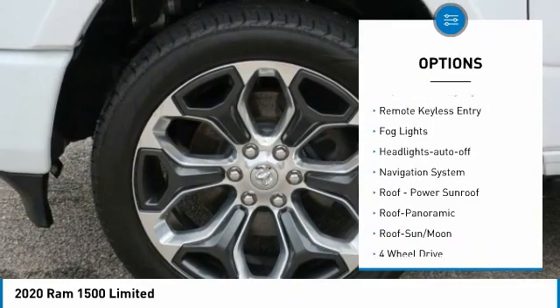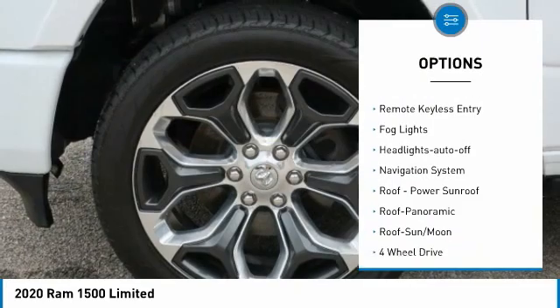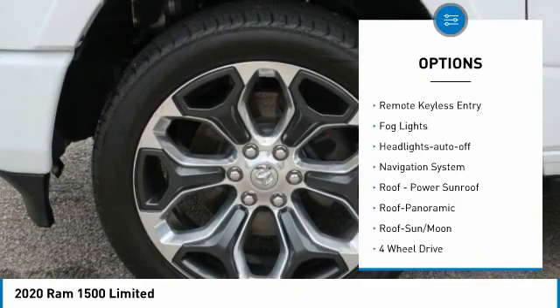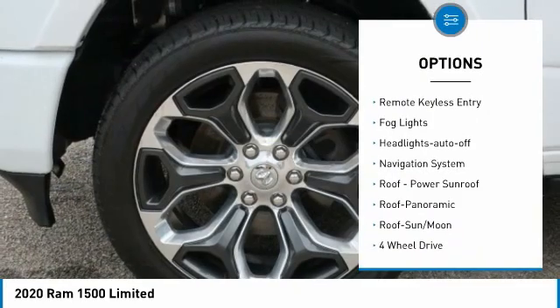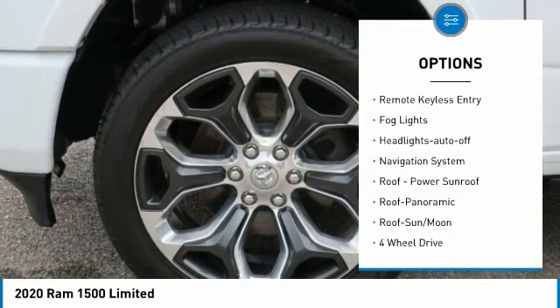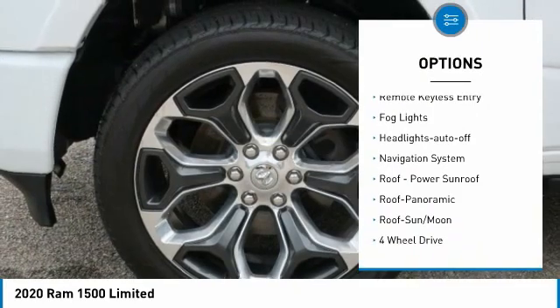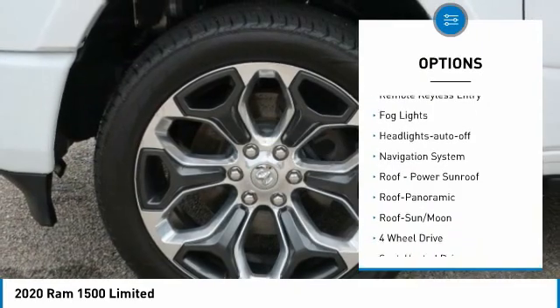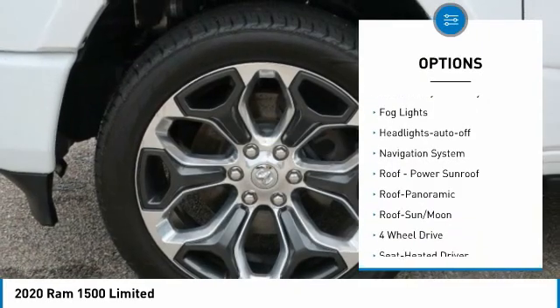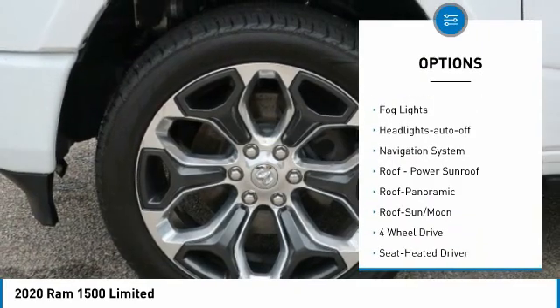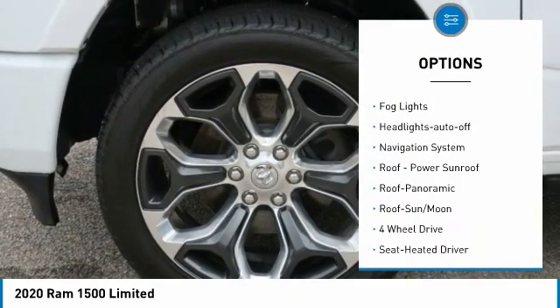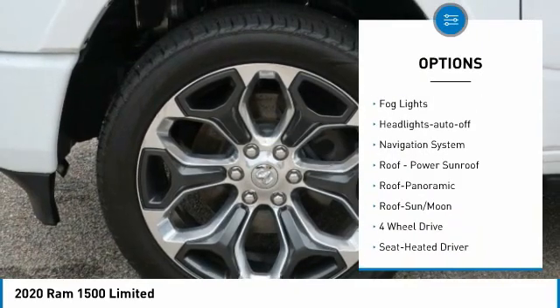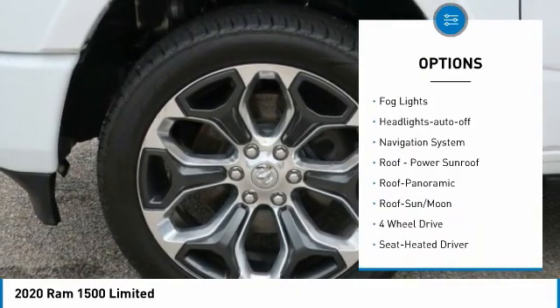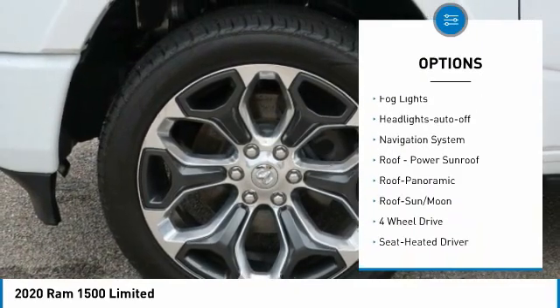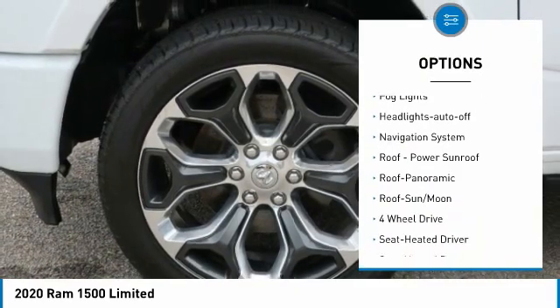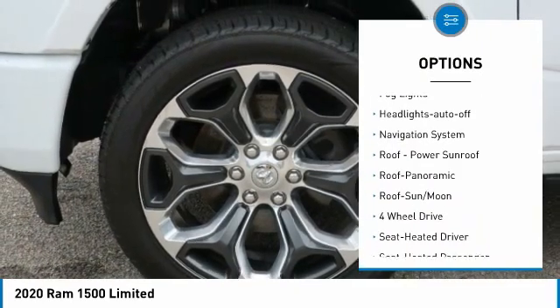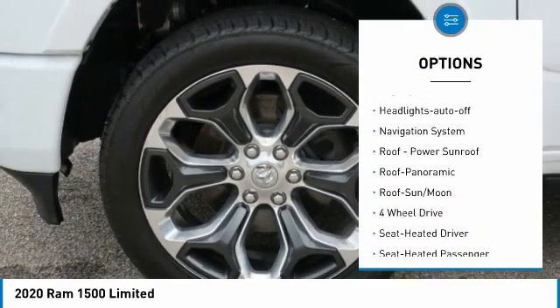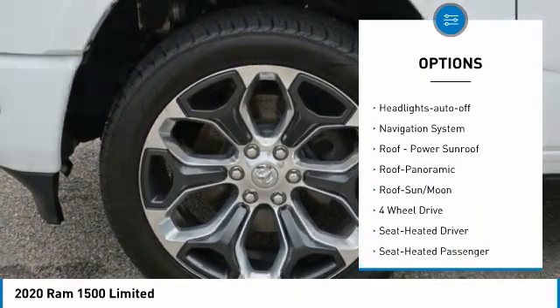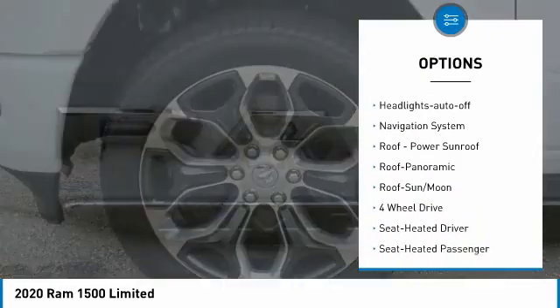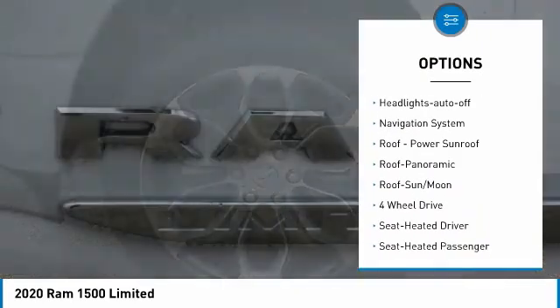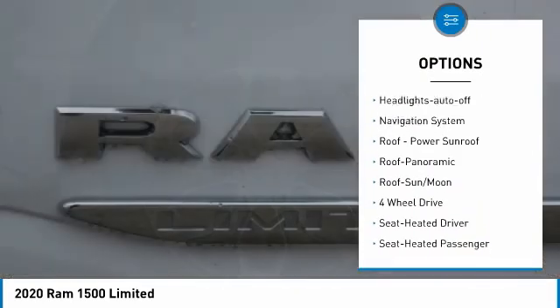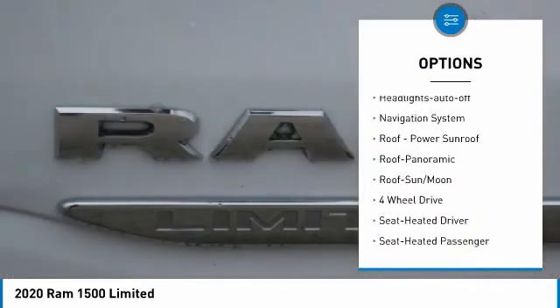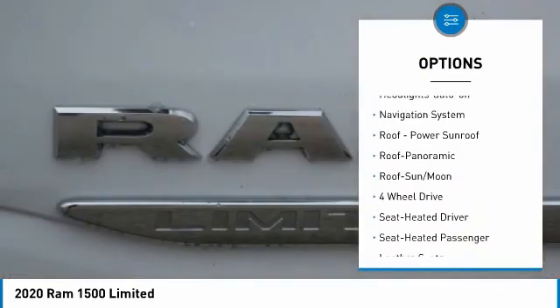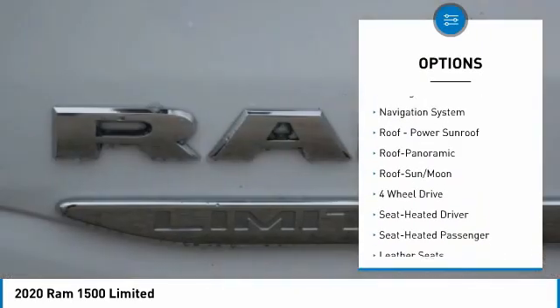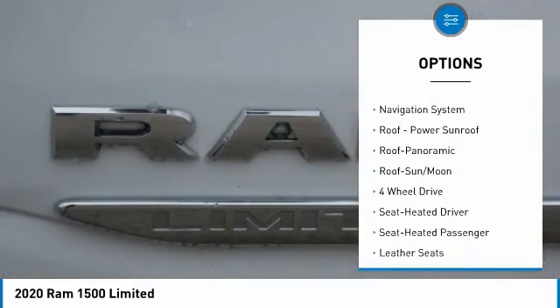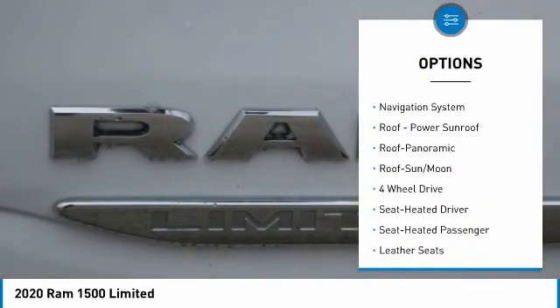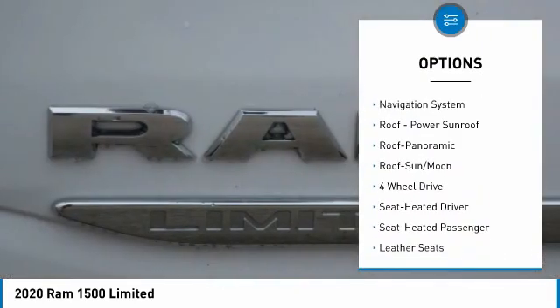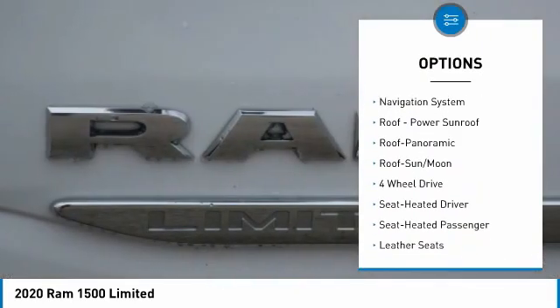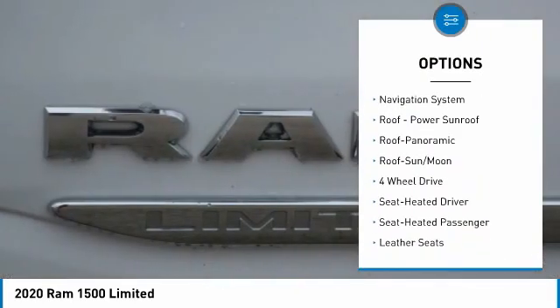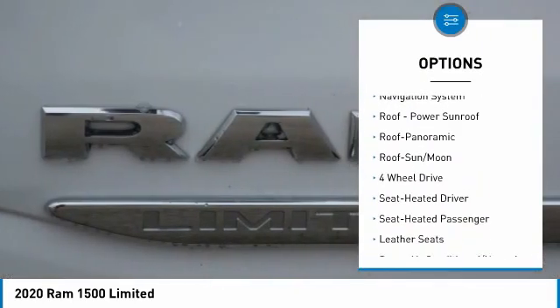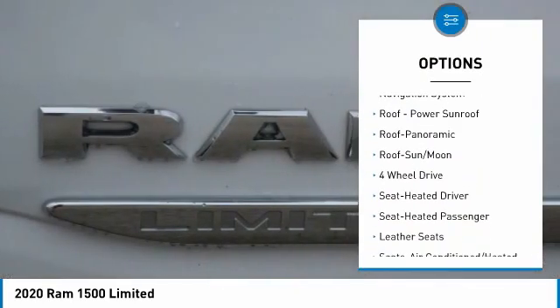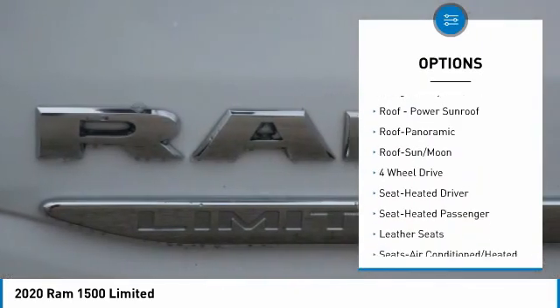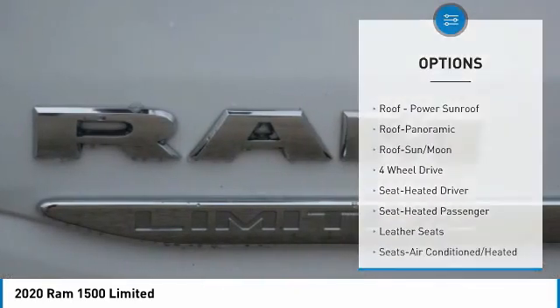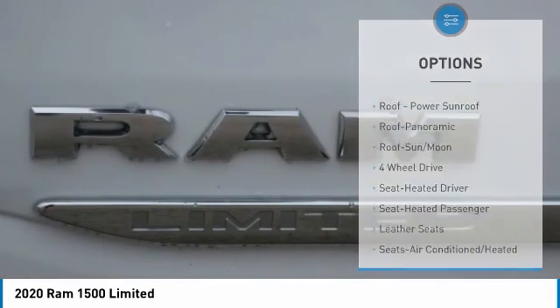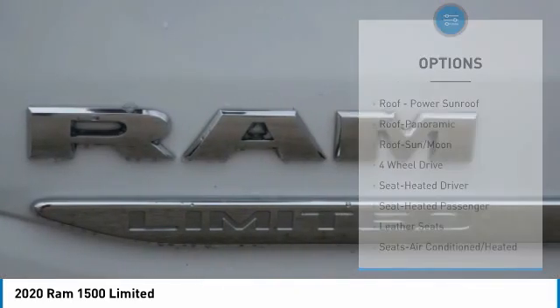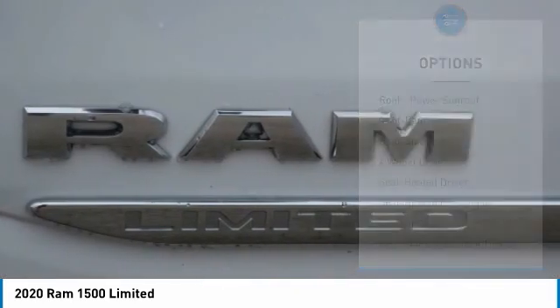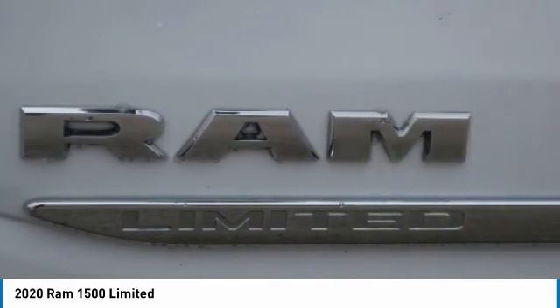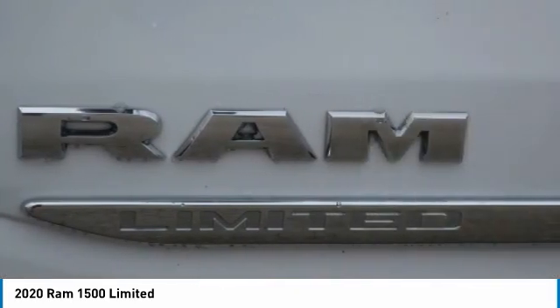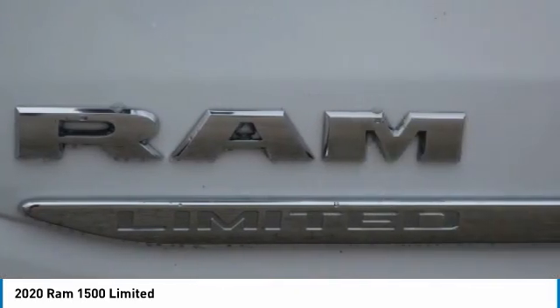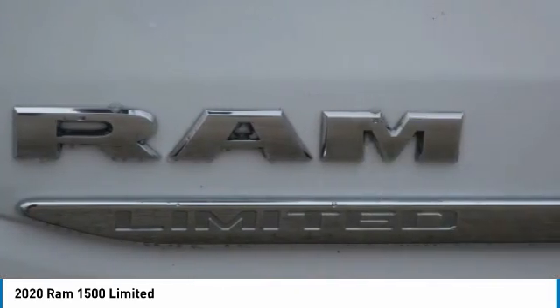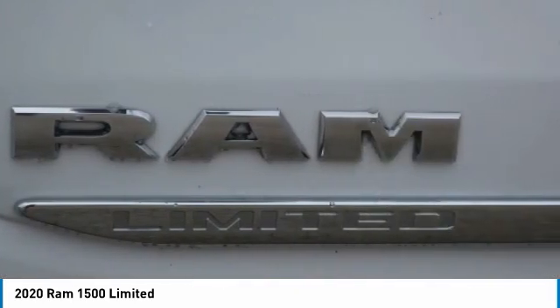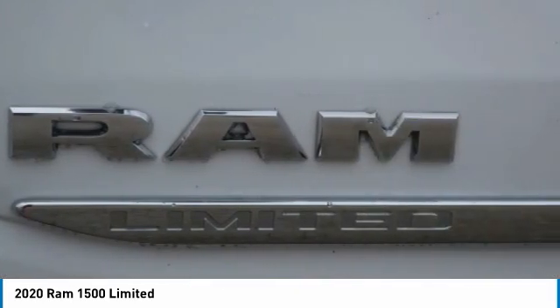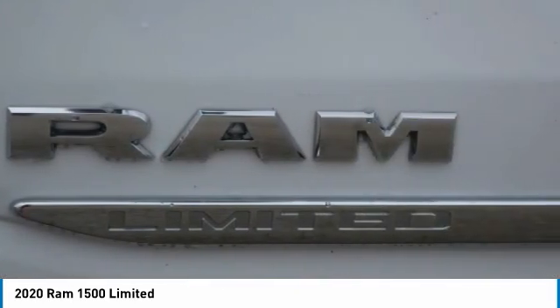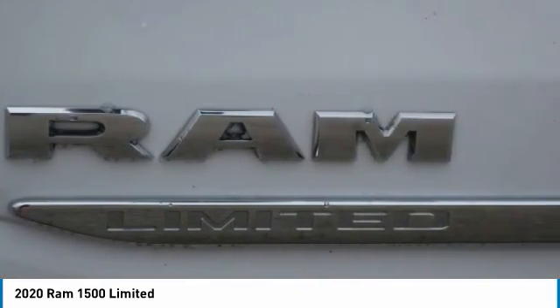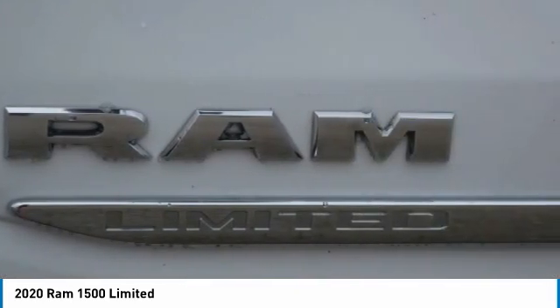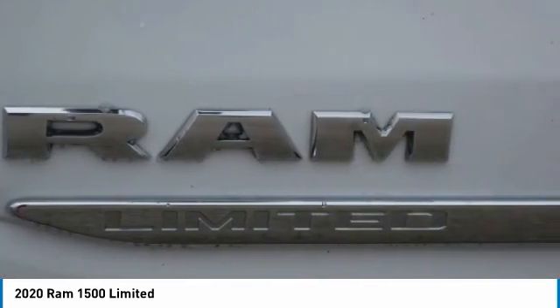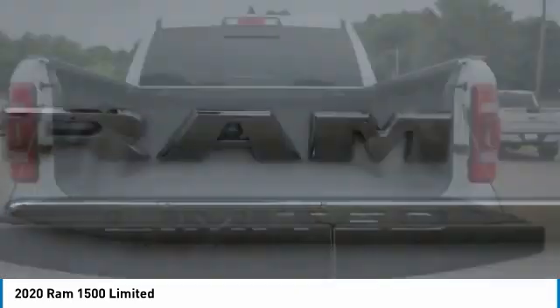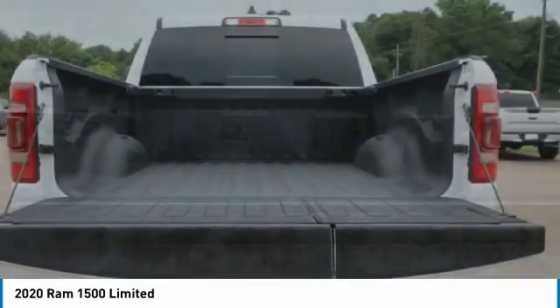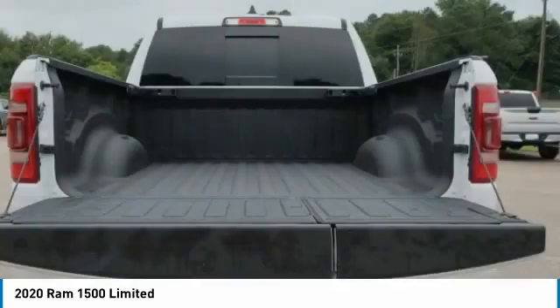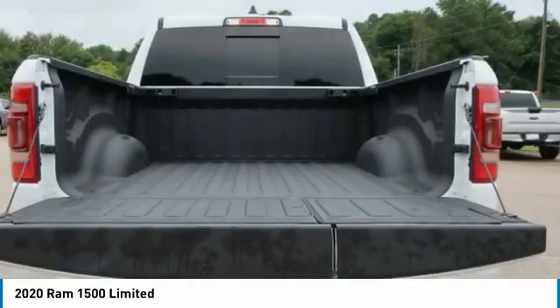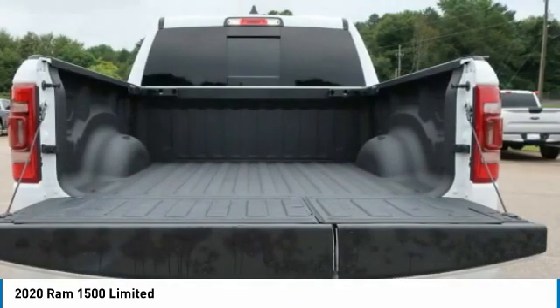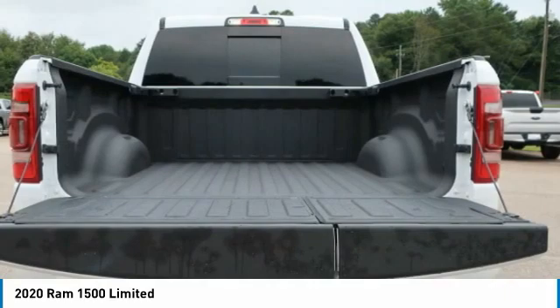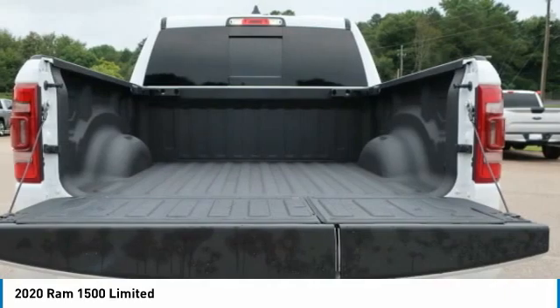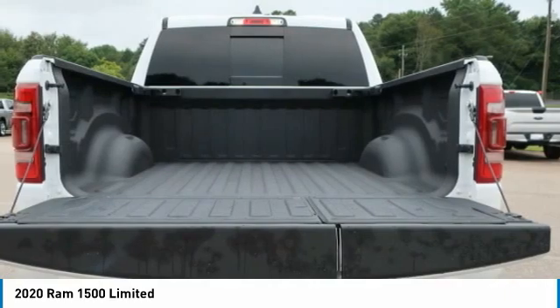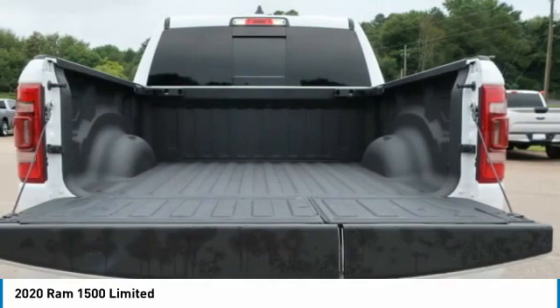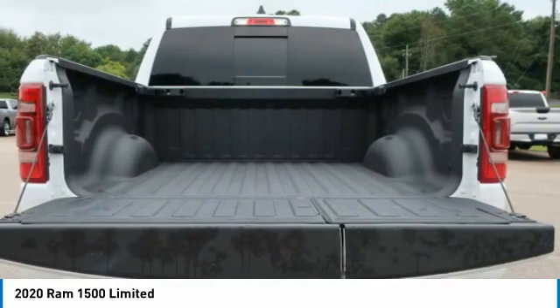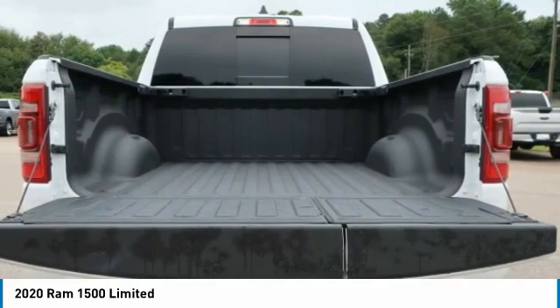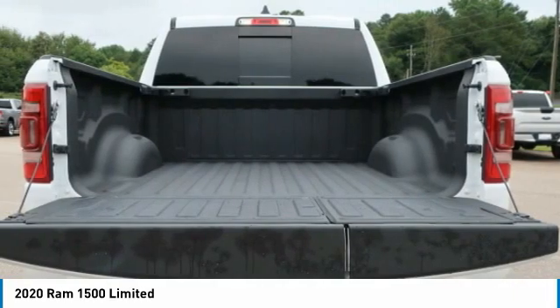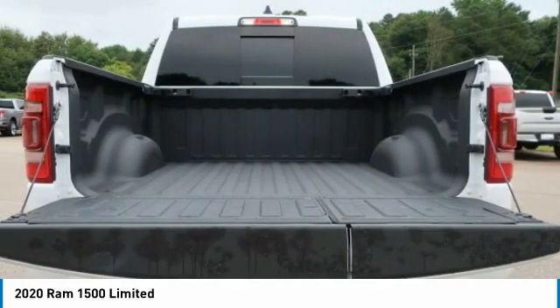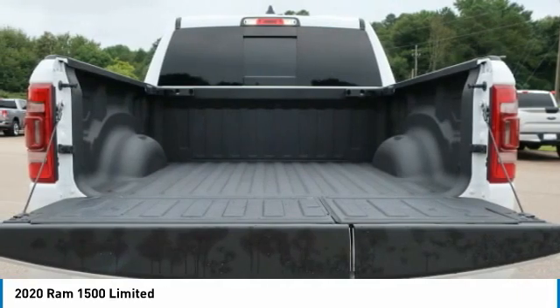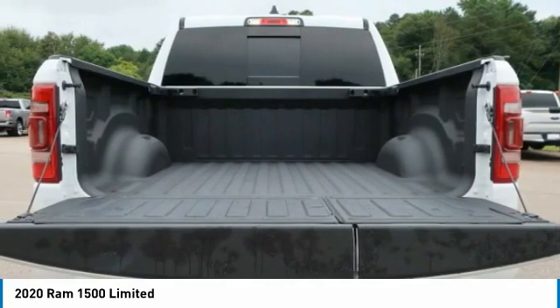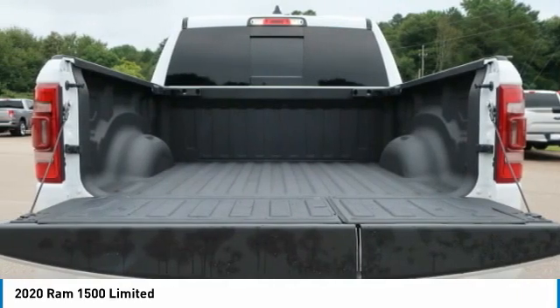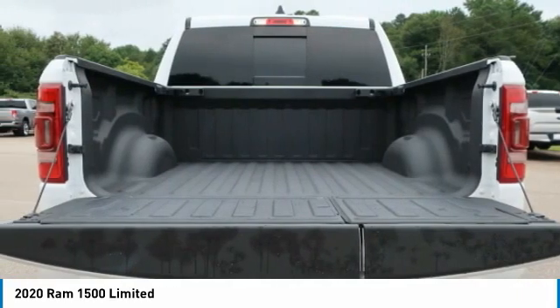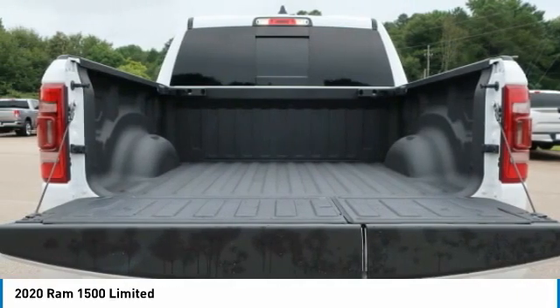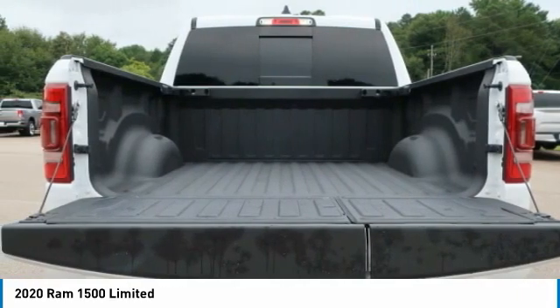Additional features include traction control, daytime running lights, remote keyless entry, fog lights, and headlights auto-off.